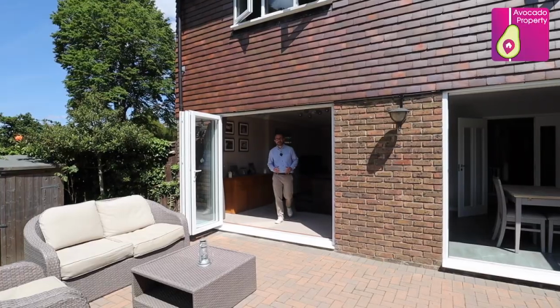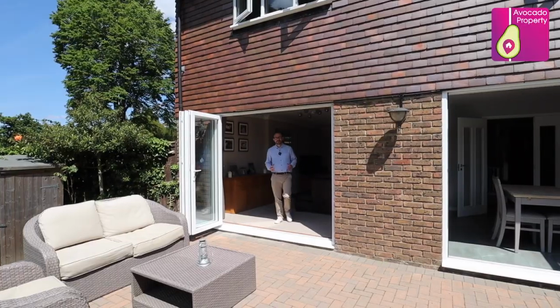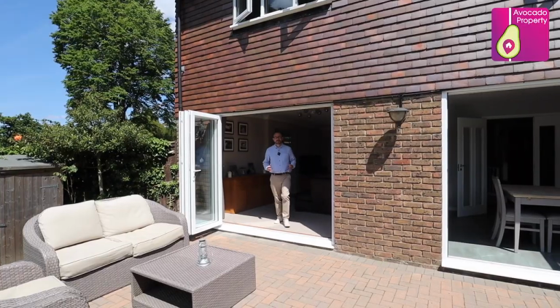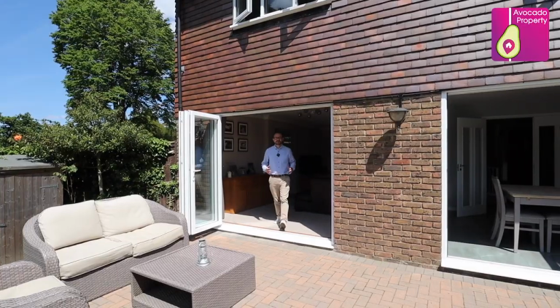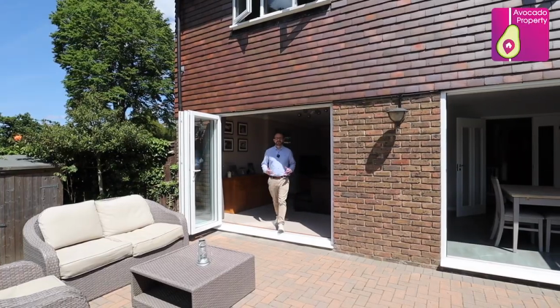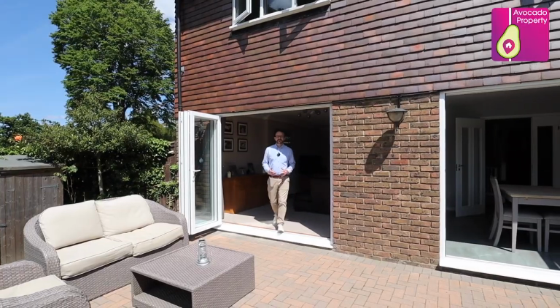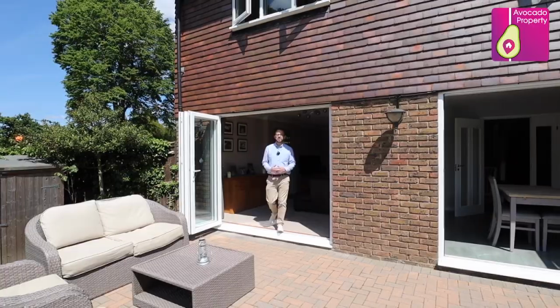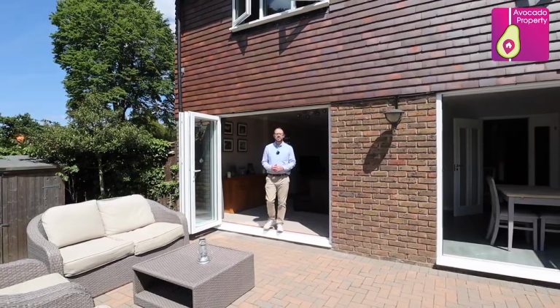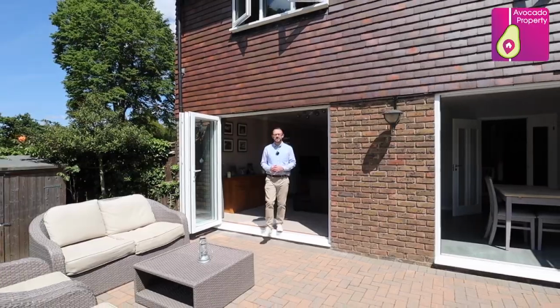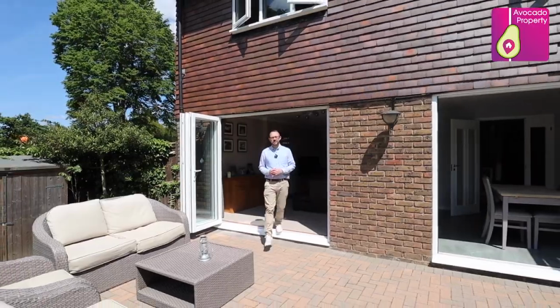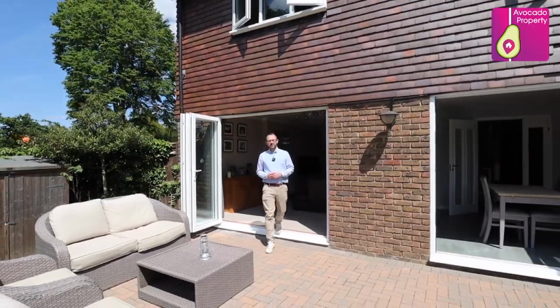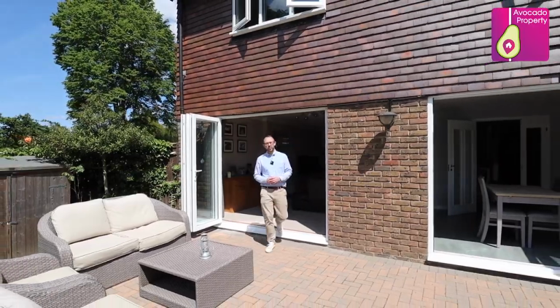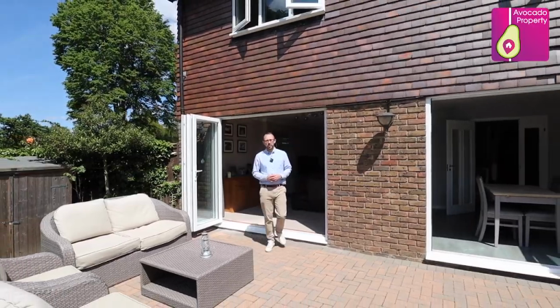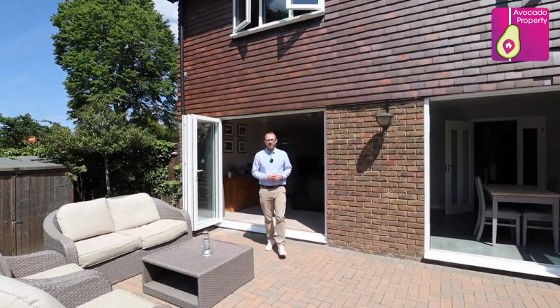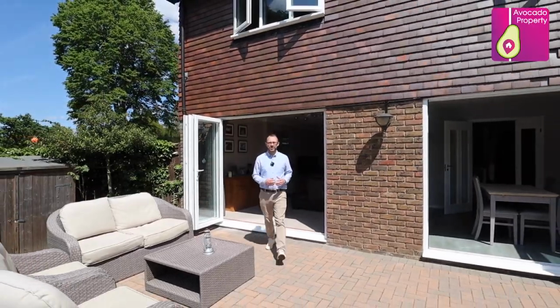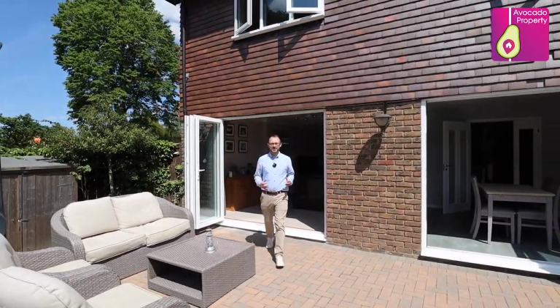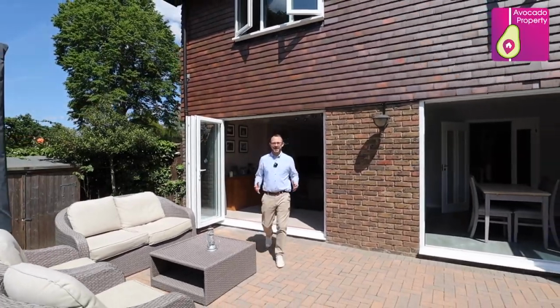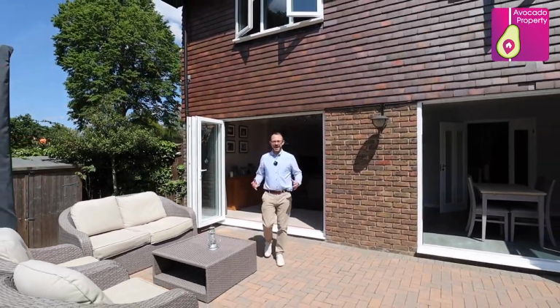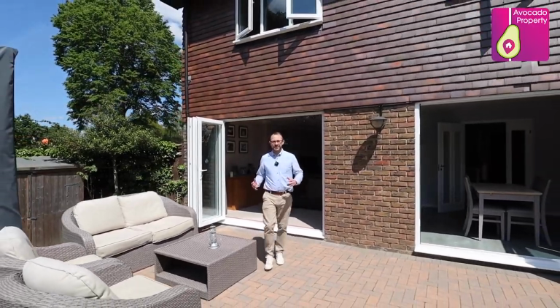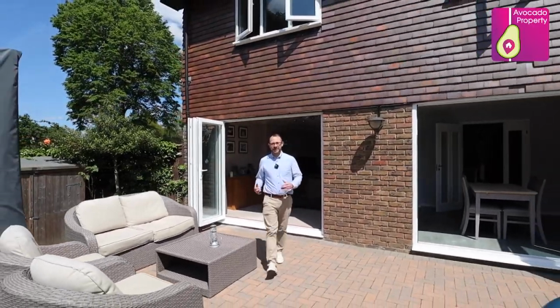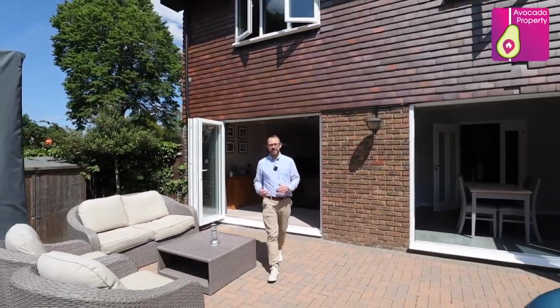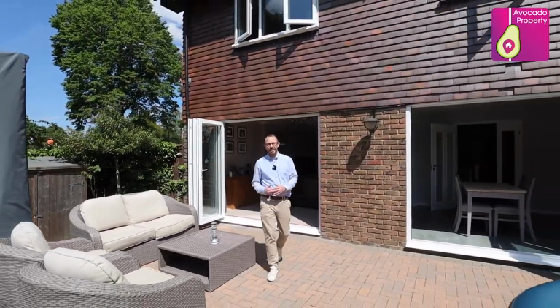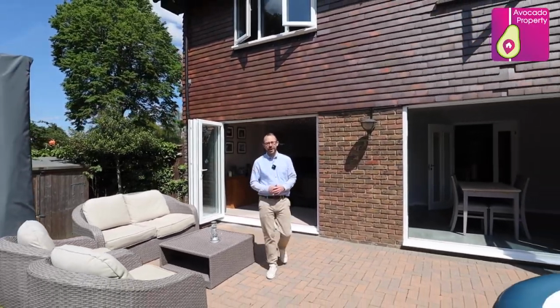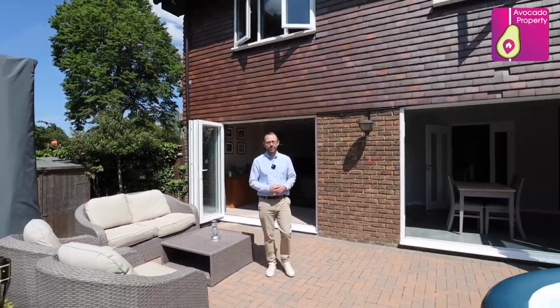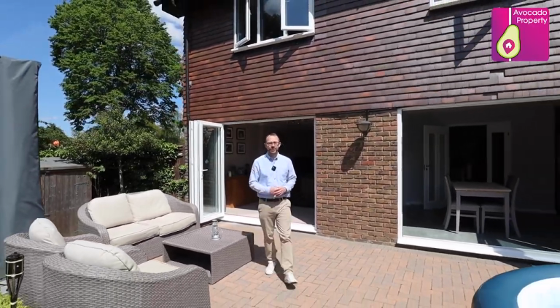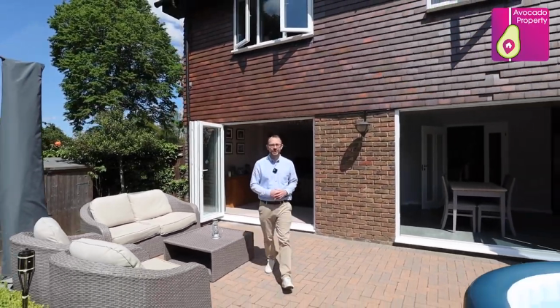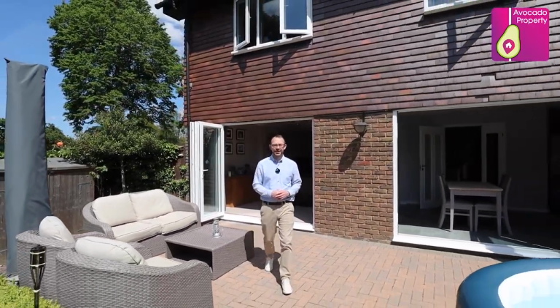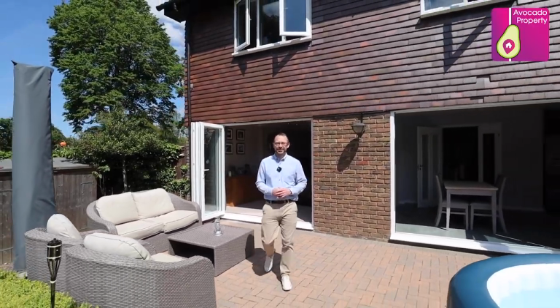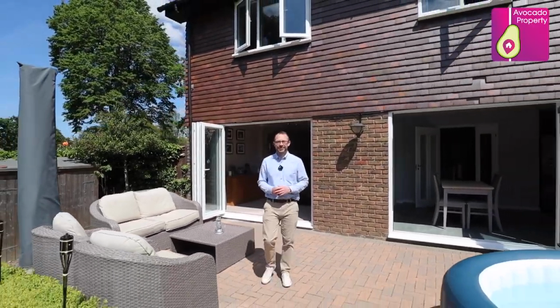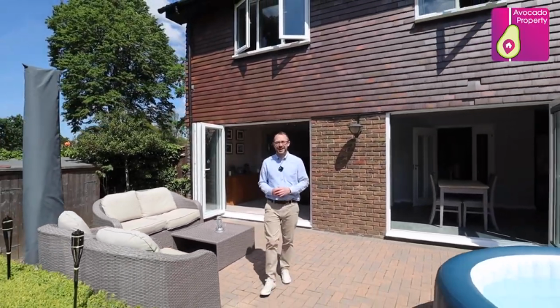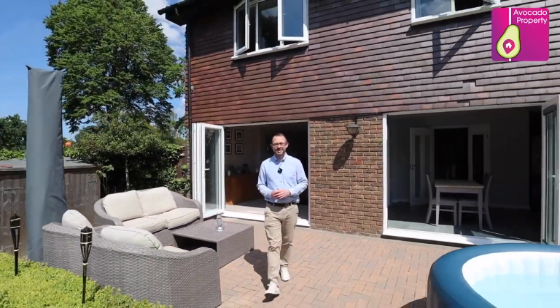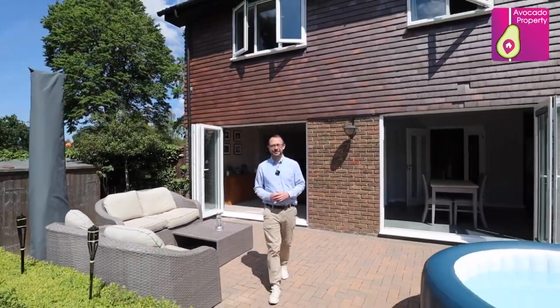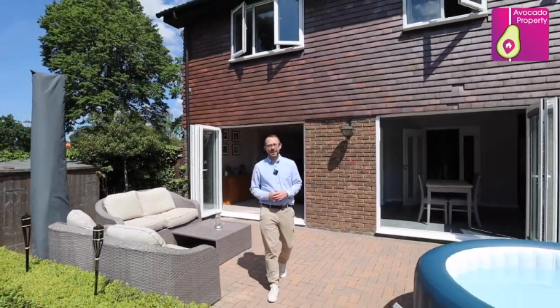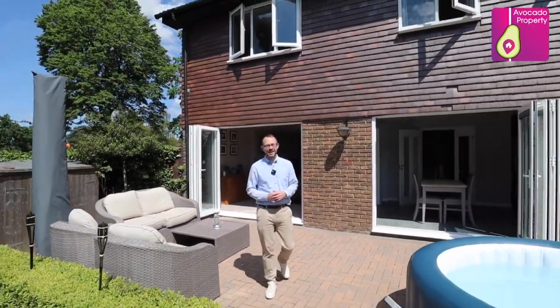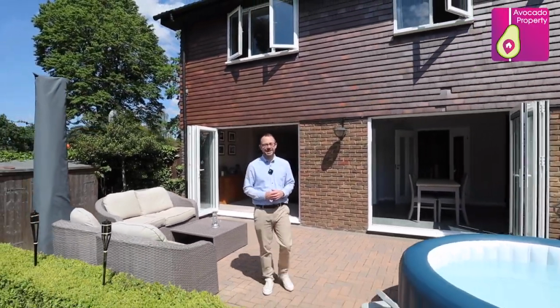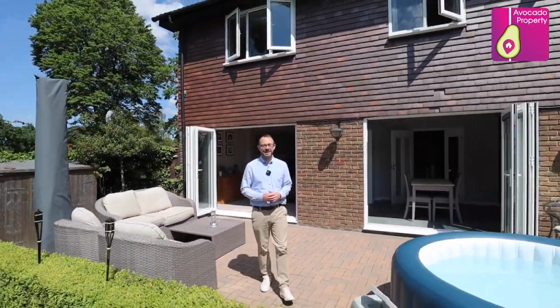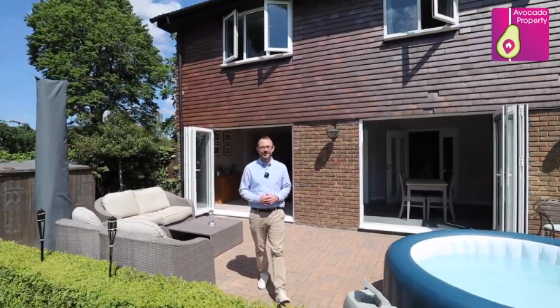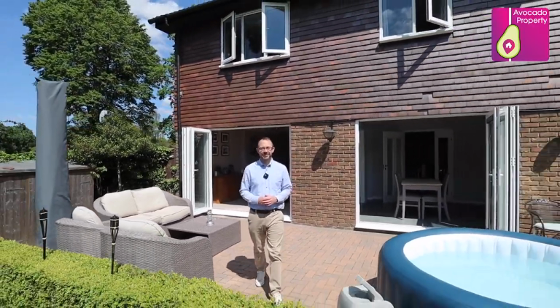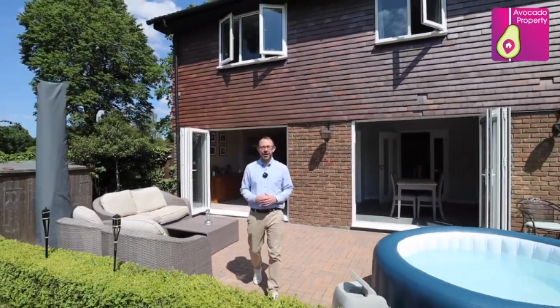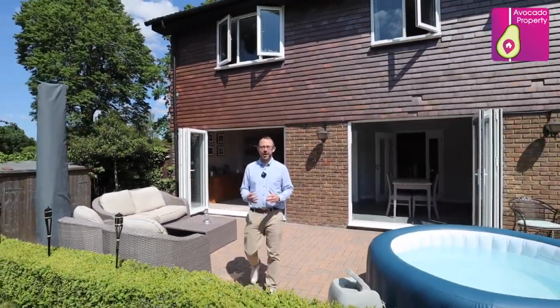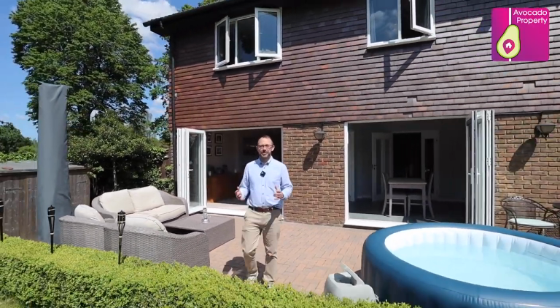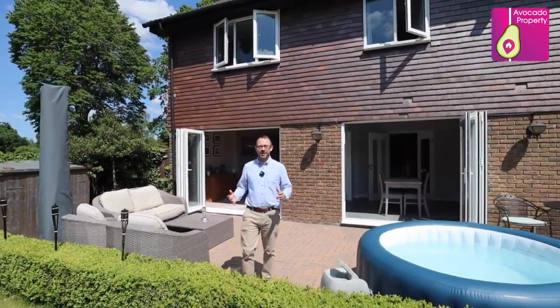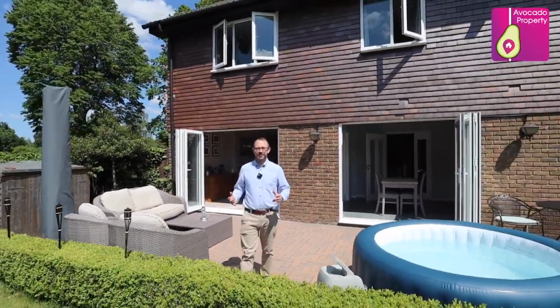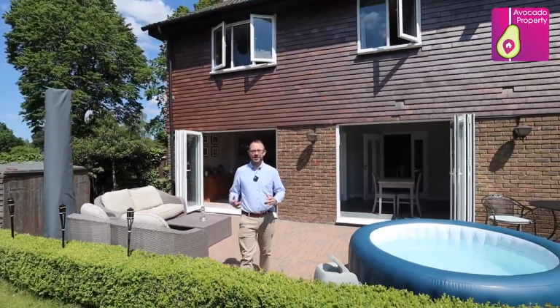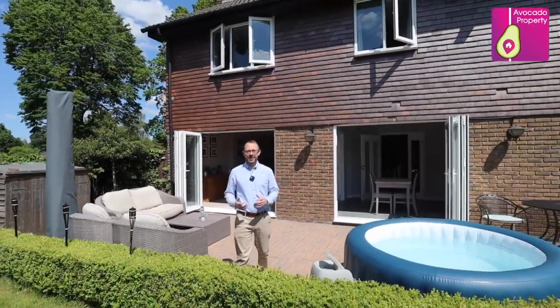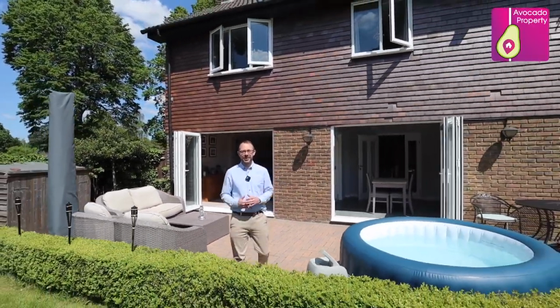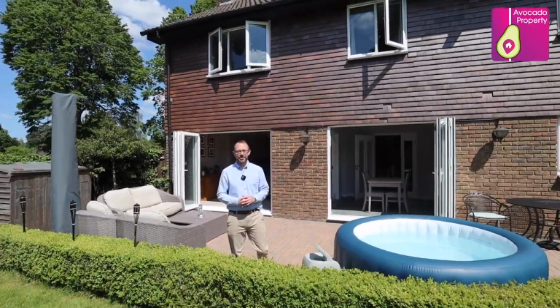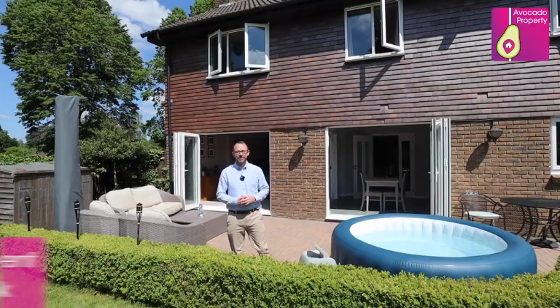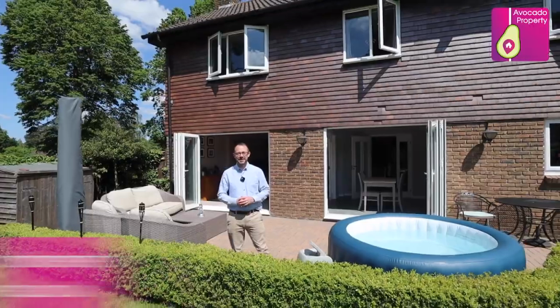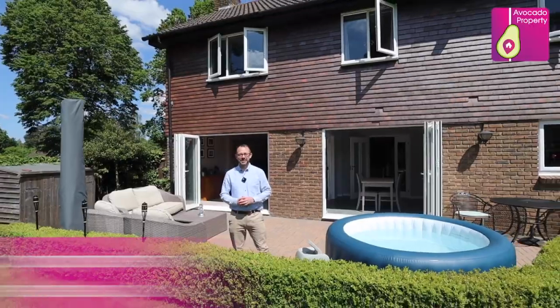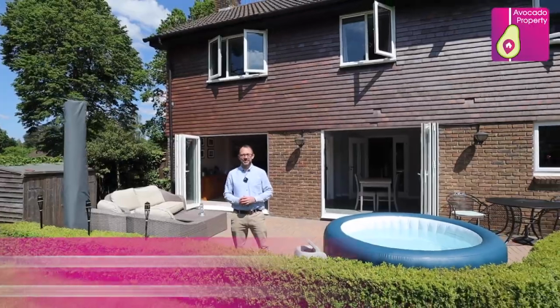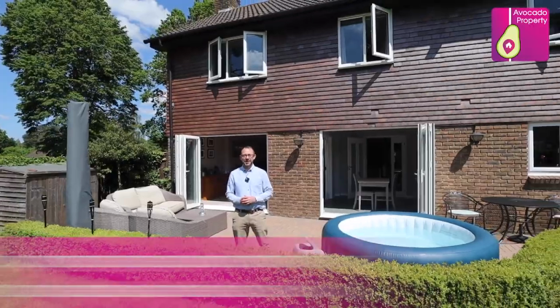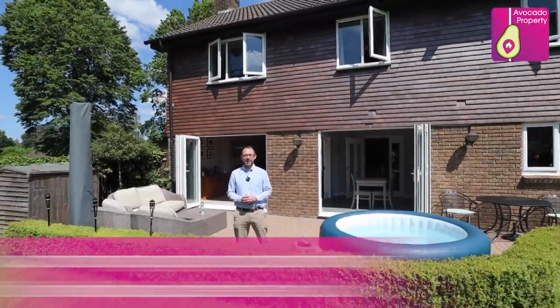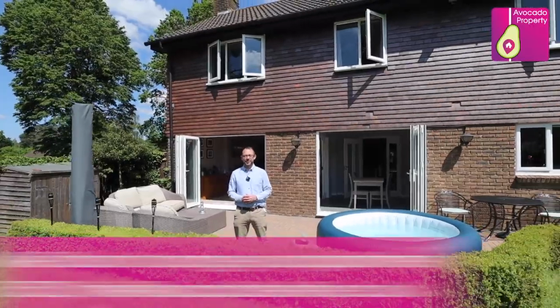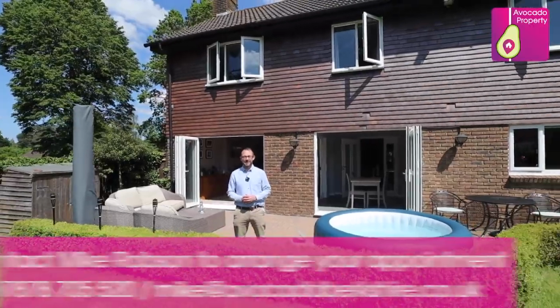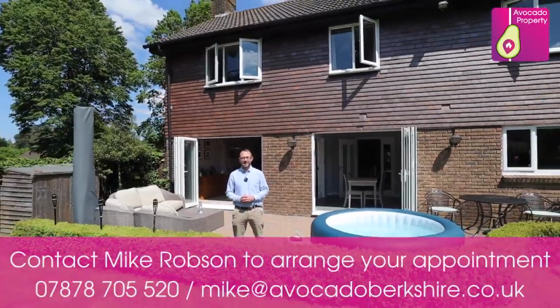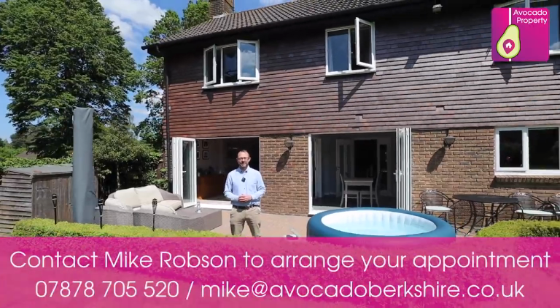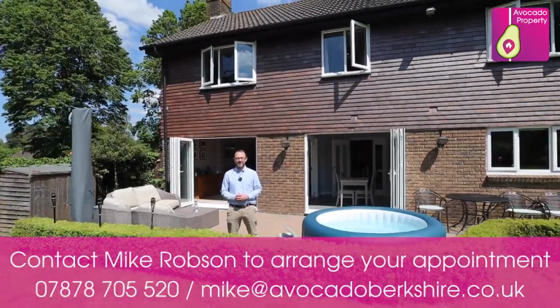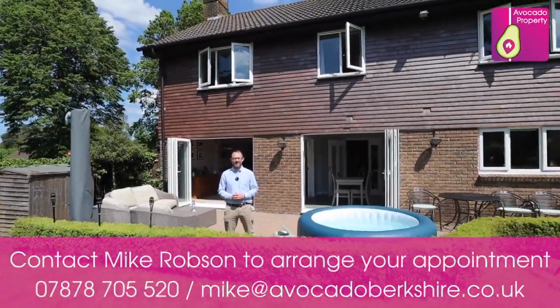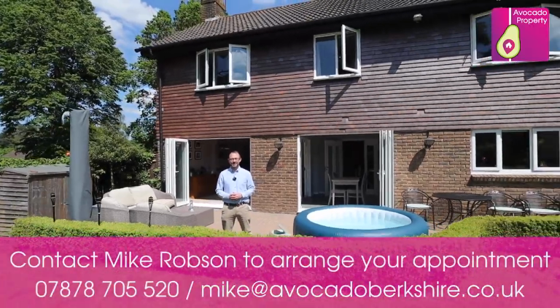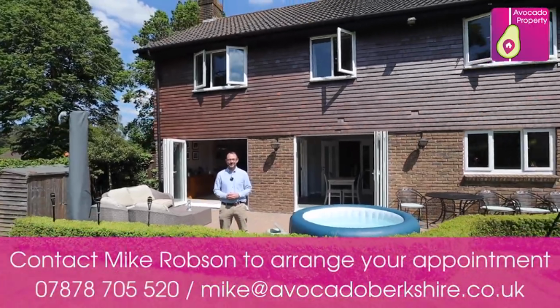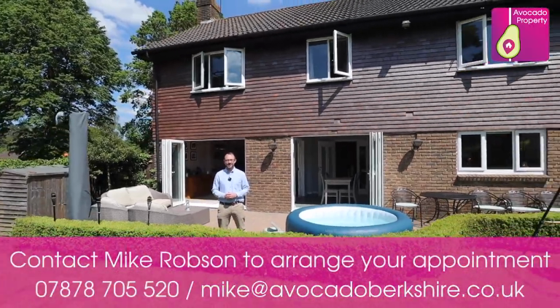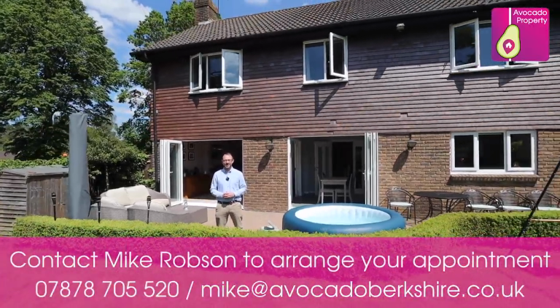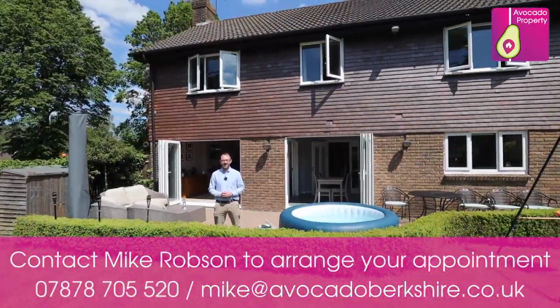So if this beautiful four-bedroom detached family home looks like your next place to live, I'm Mike from Avocado Property. I can't wait to give you an exclusive viewing.